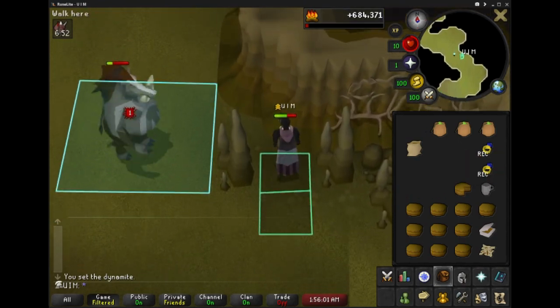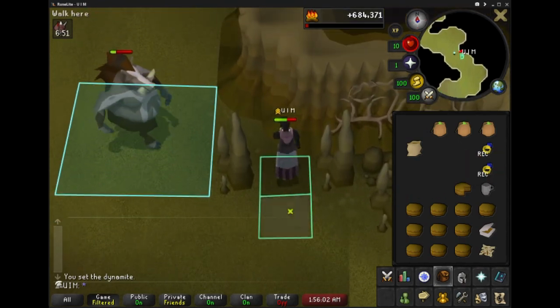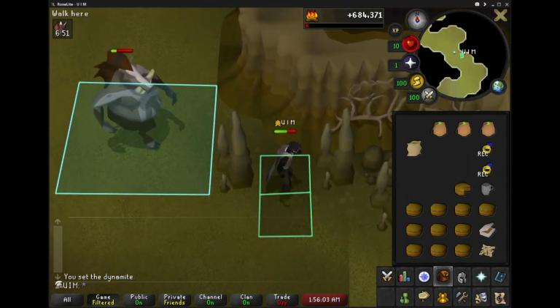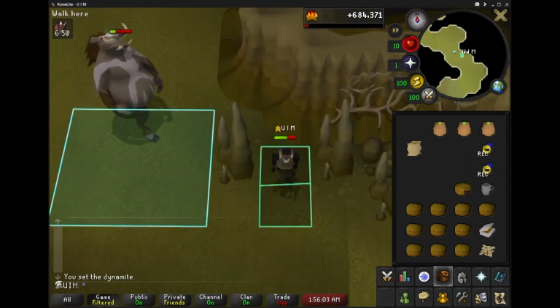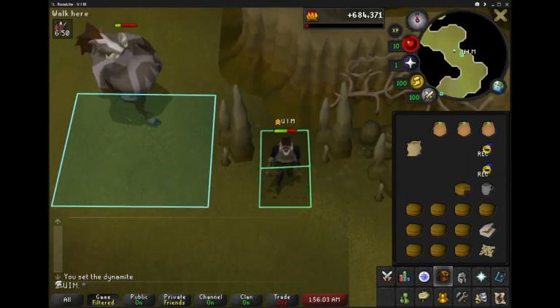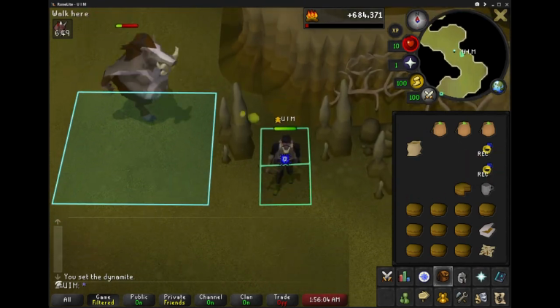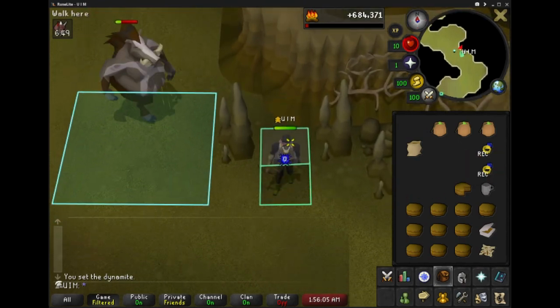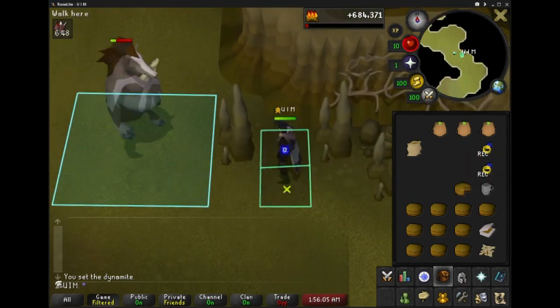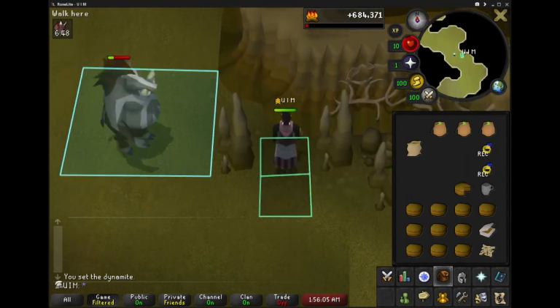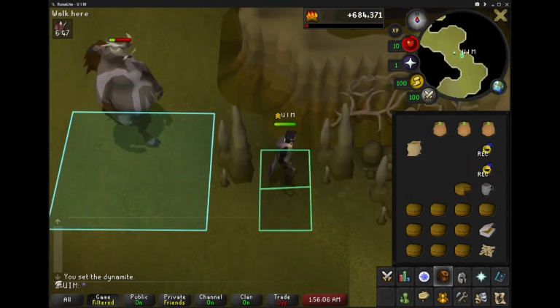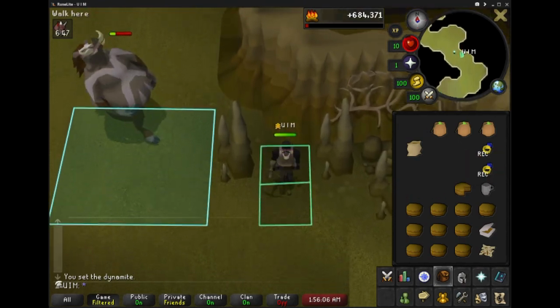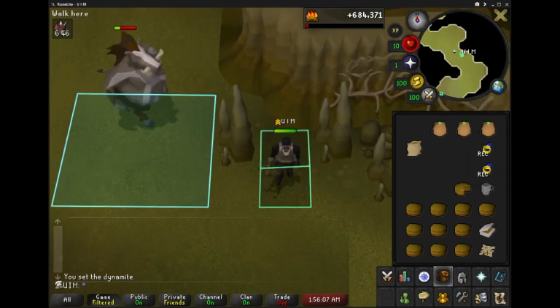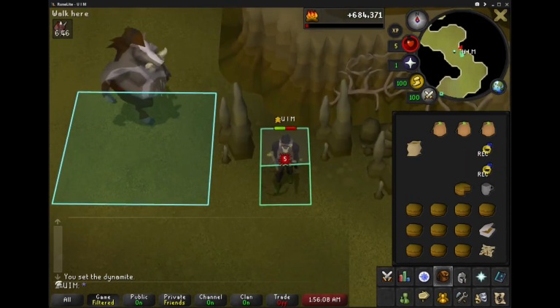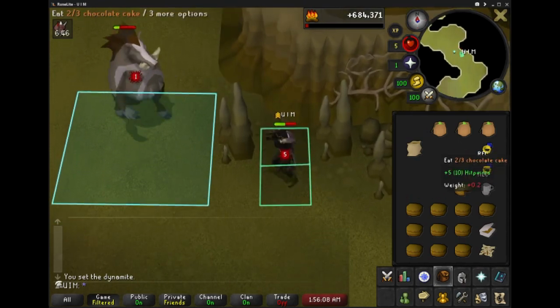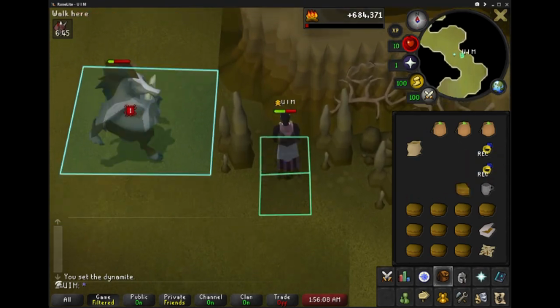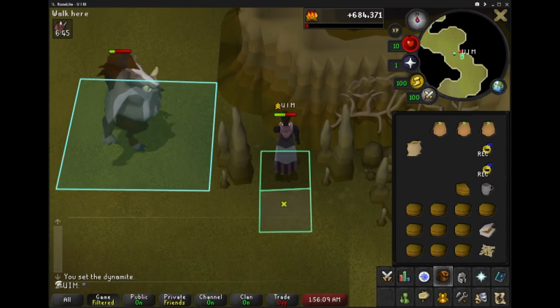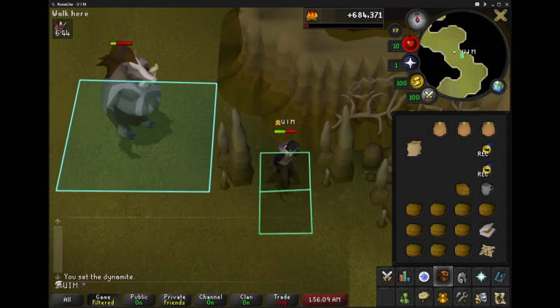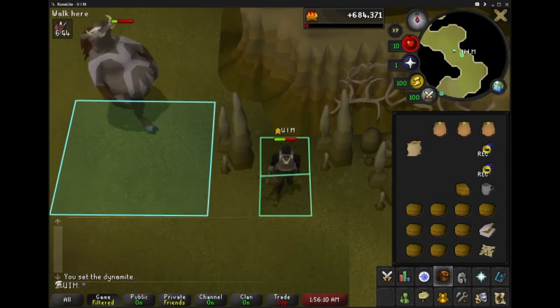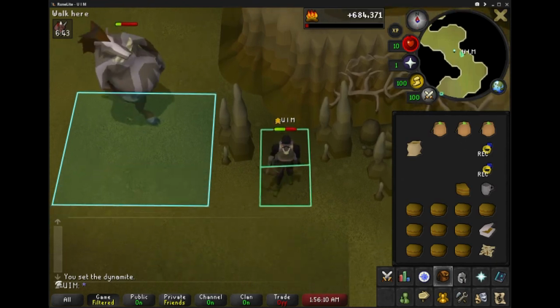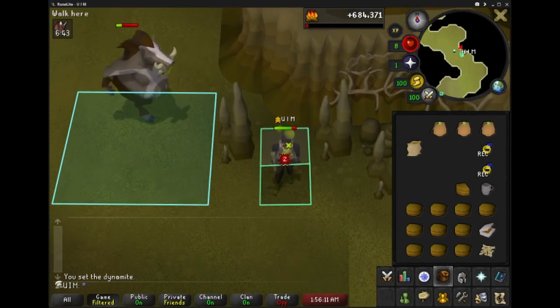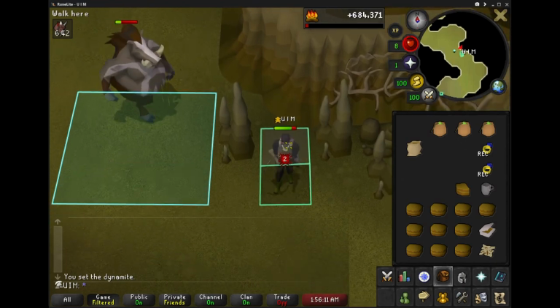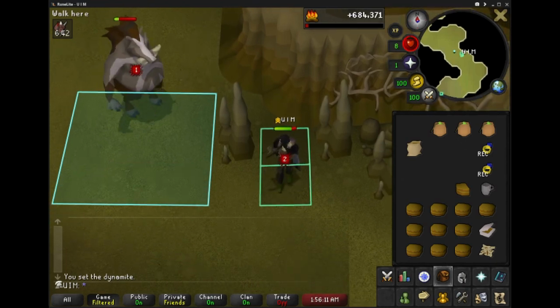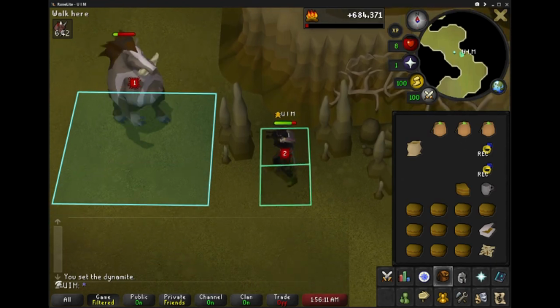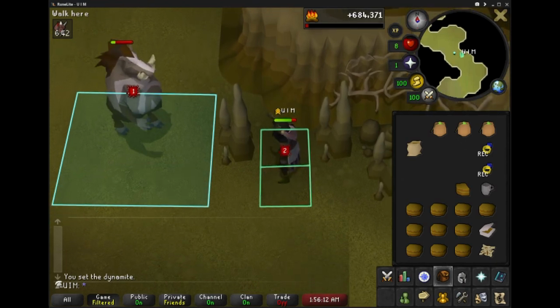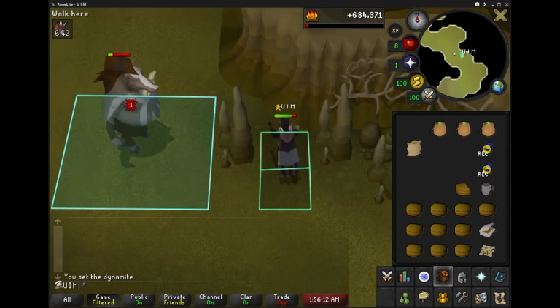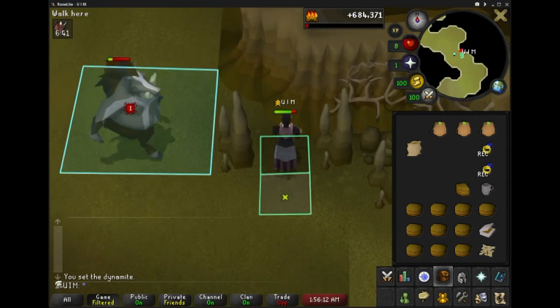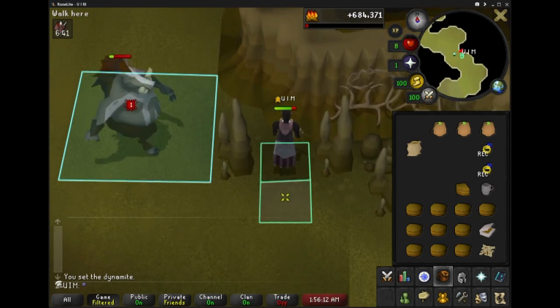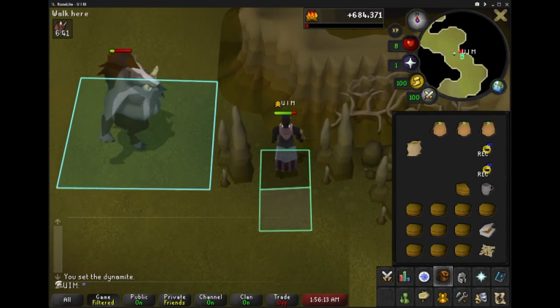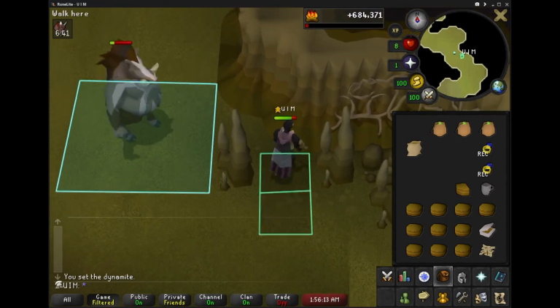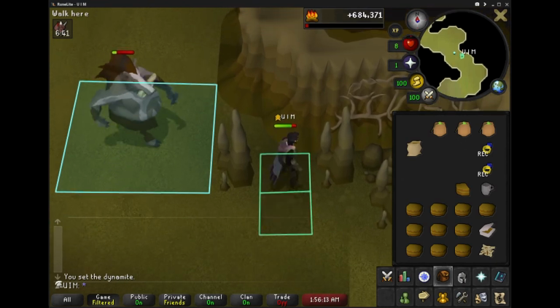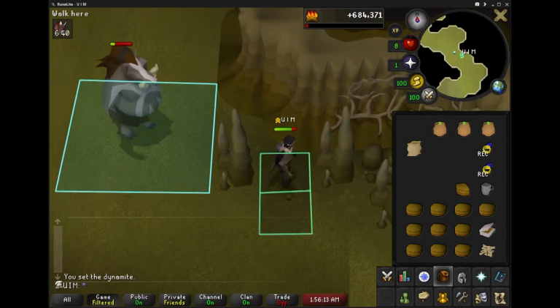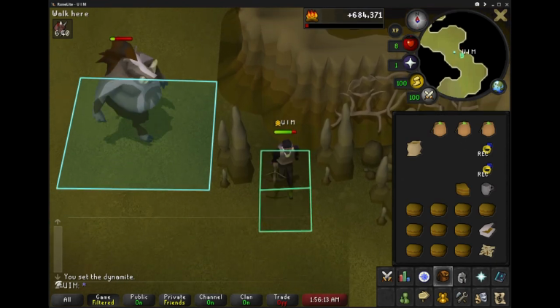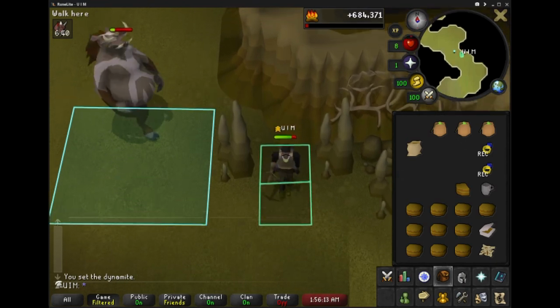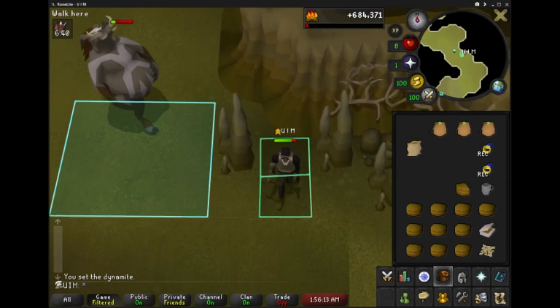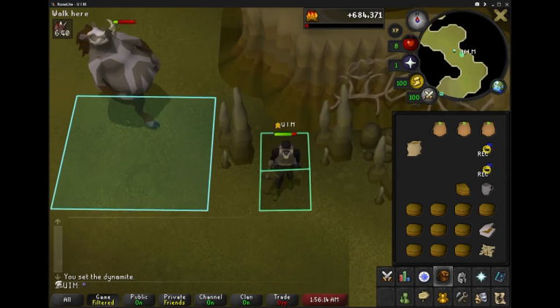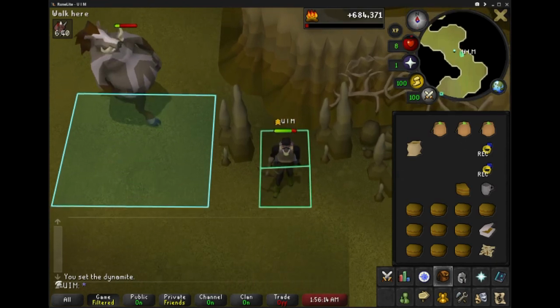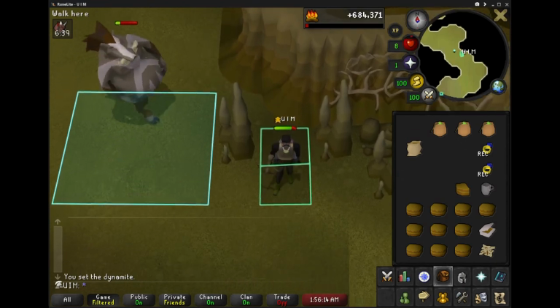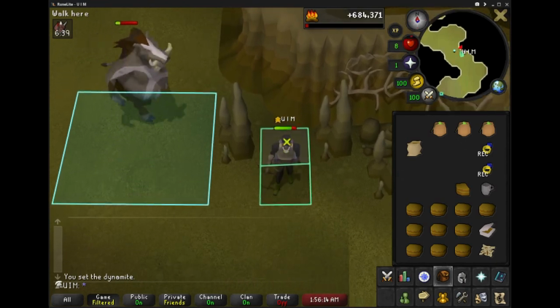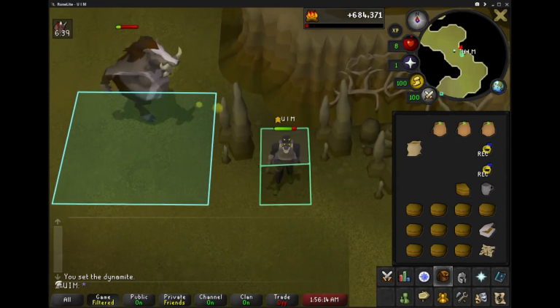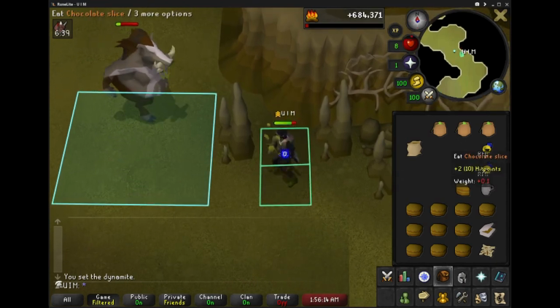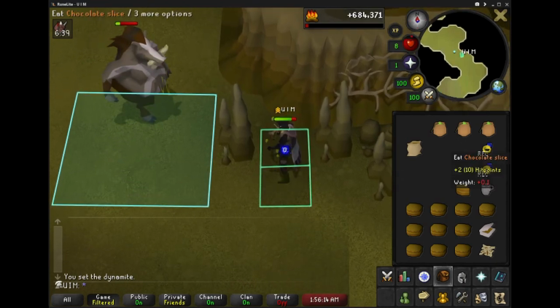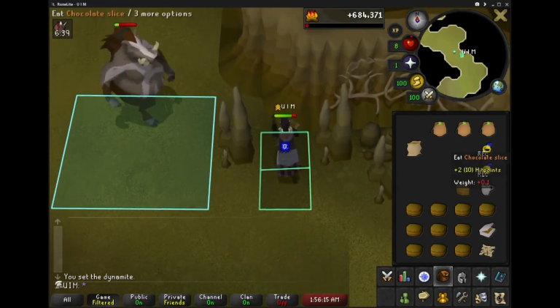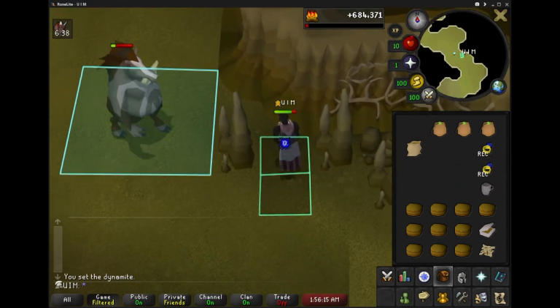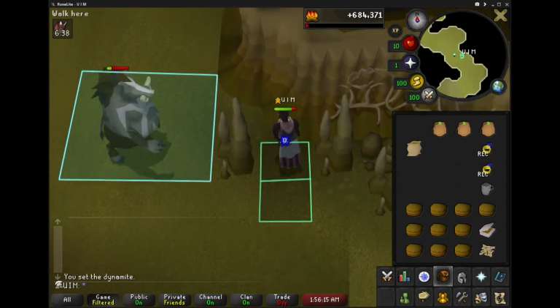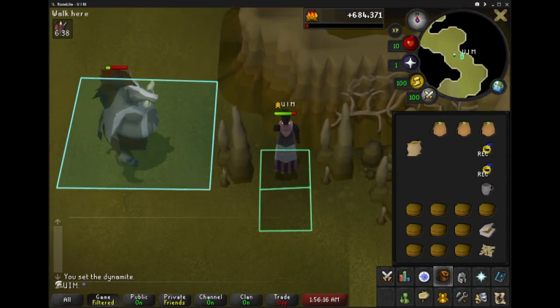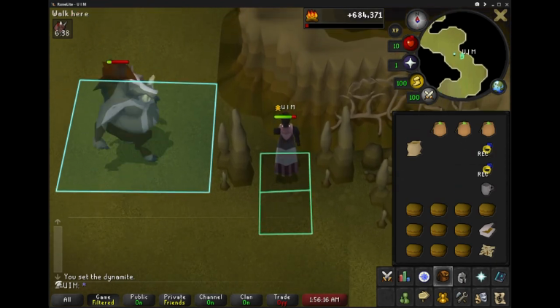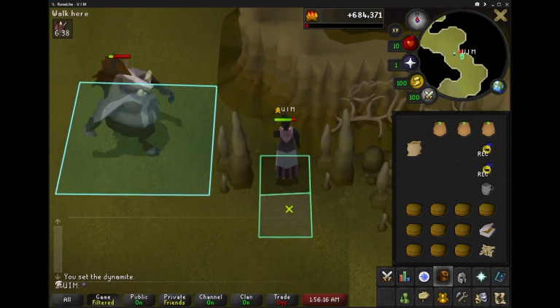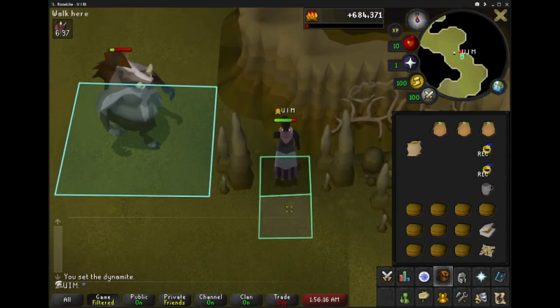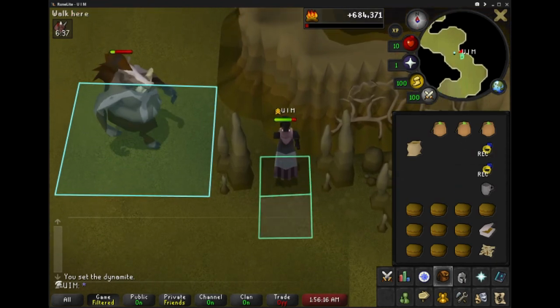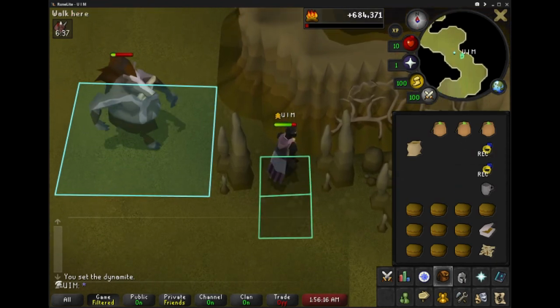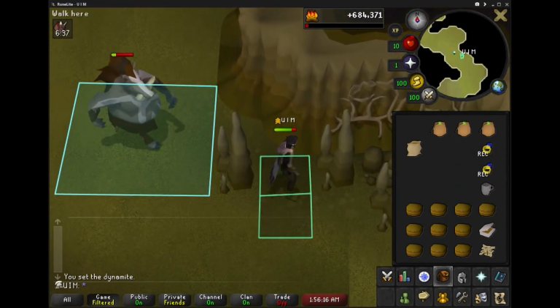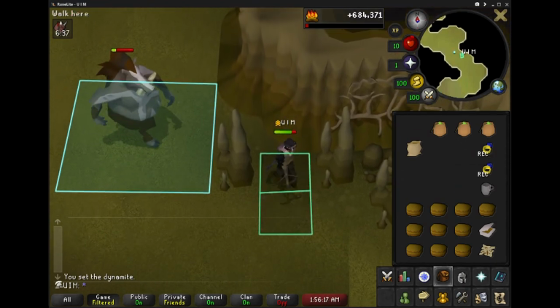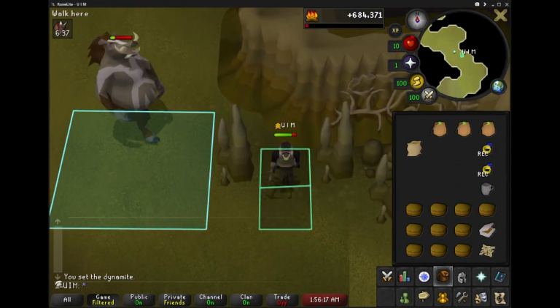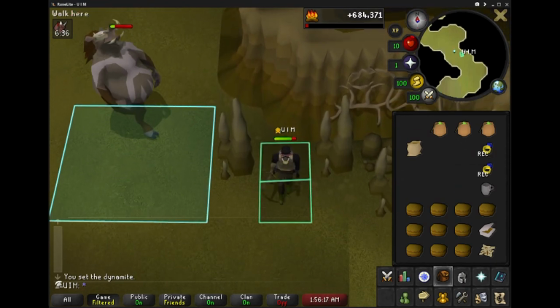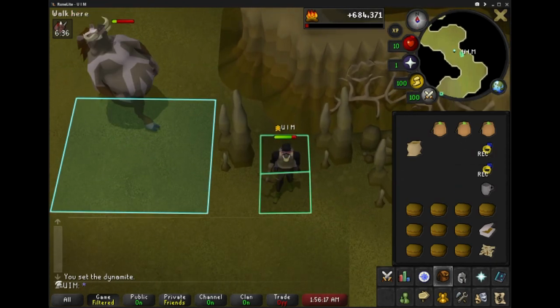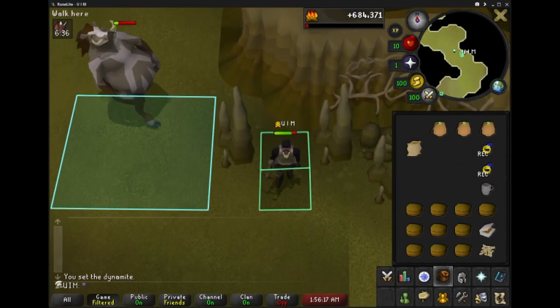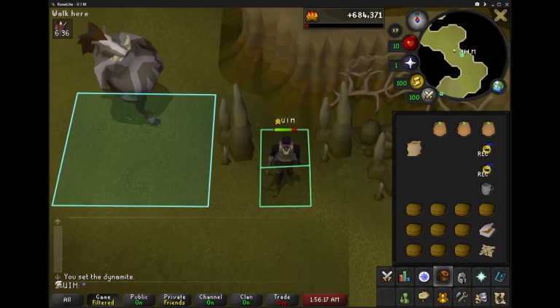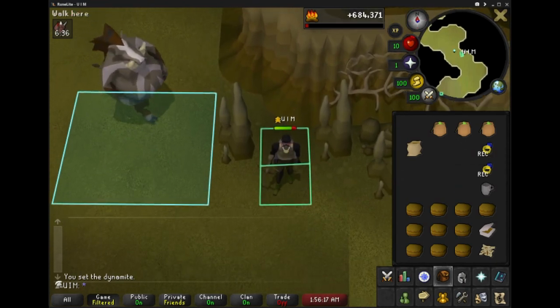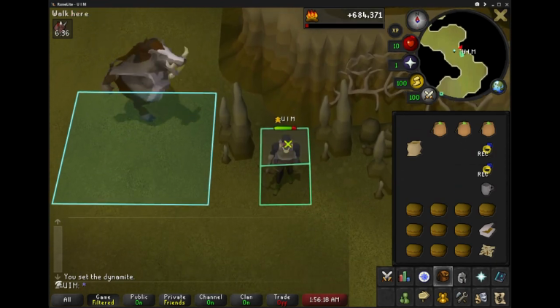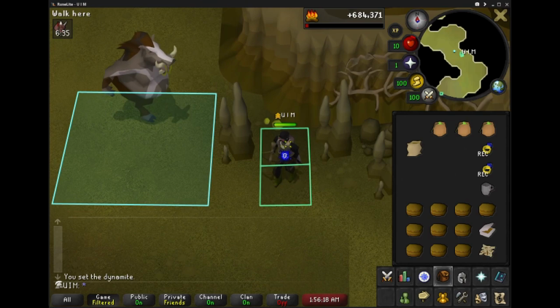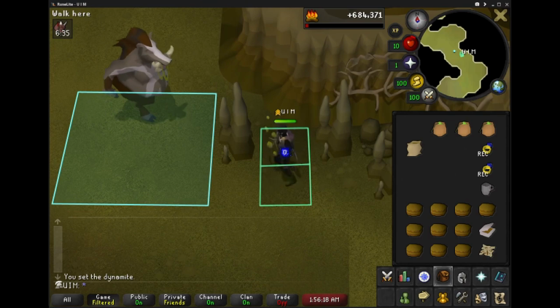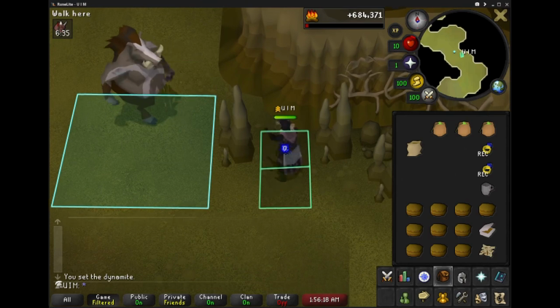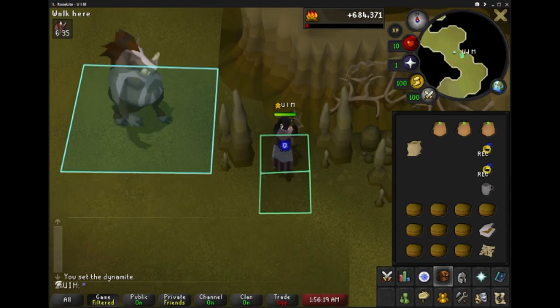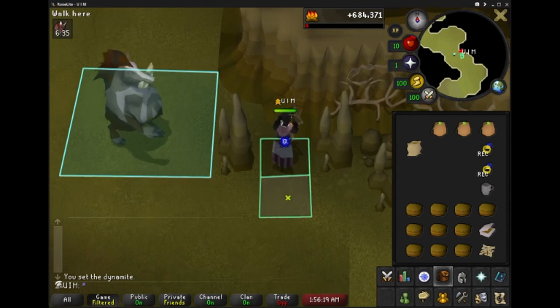You don't even need a knife with you because there's a bronze scimitar south of here that you can use to cut the foot off.